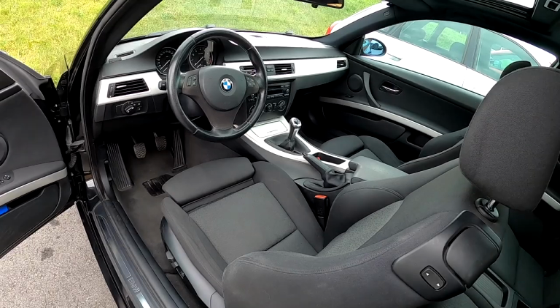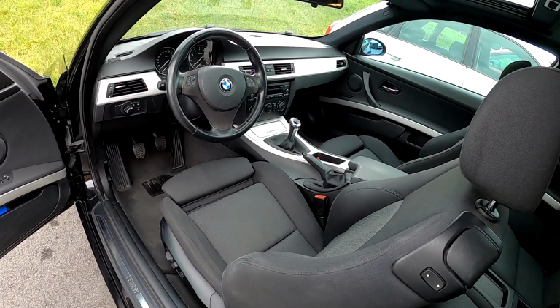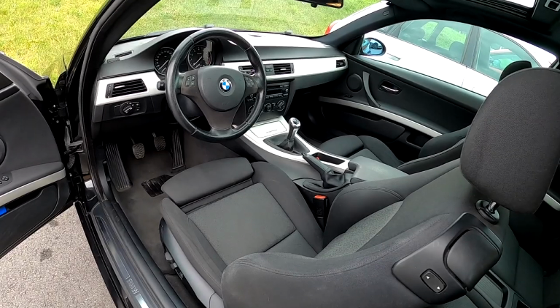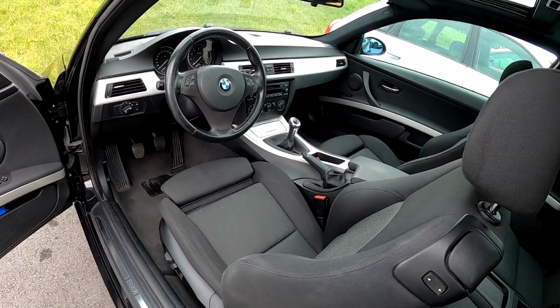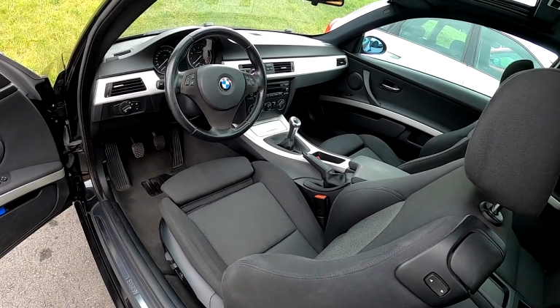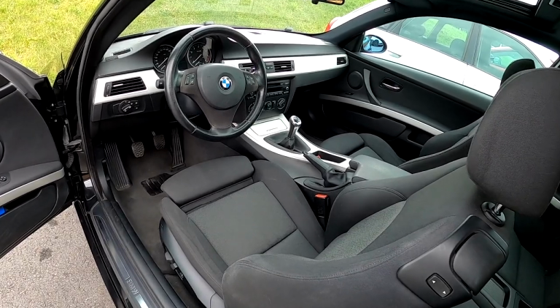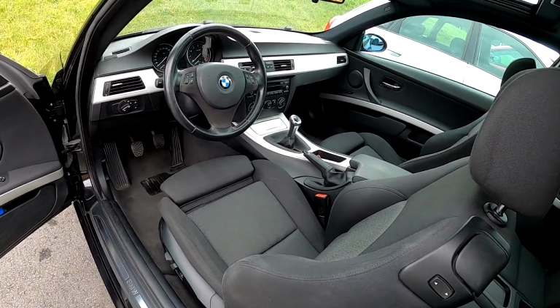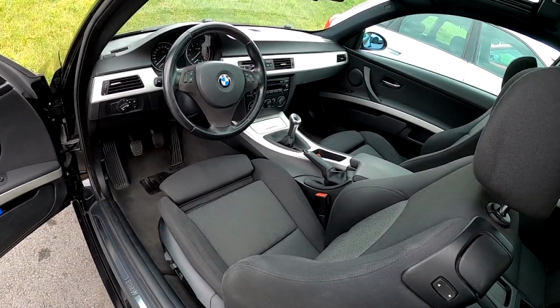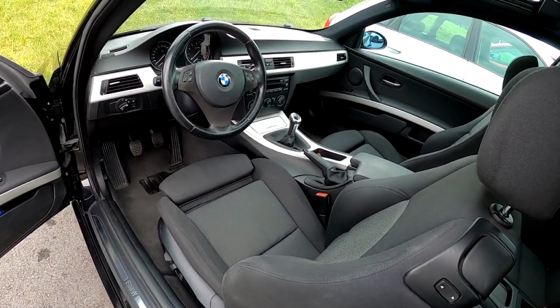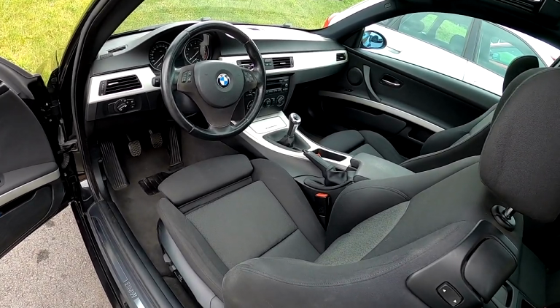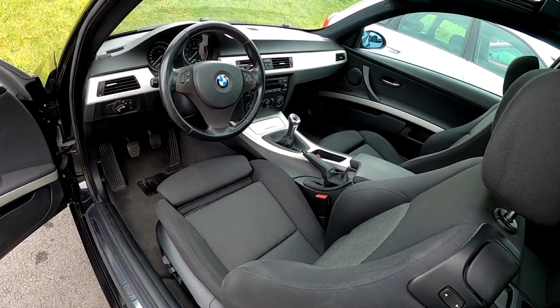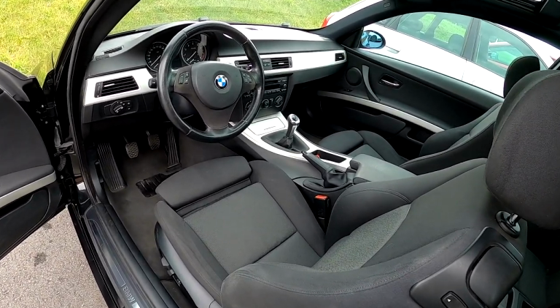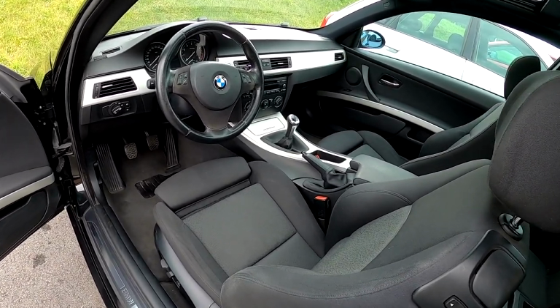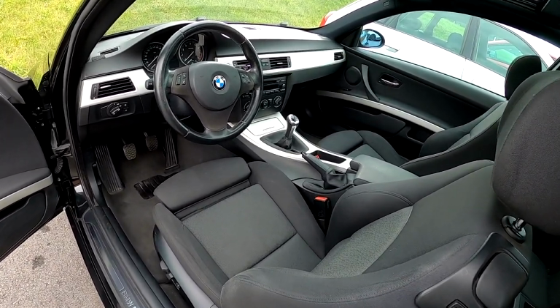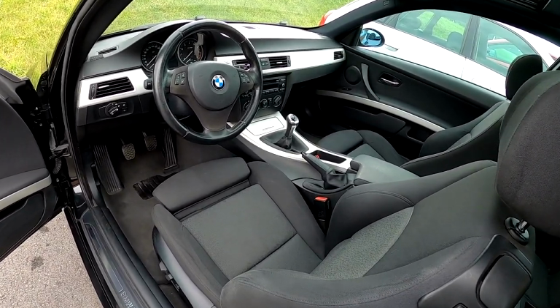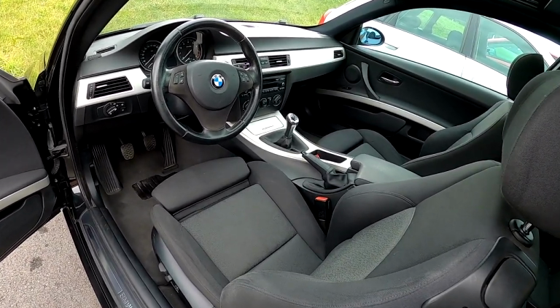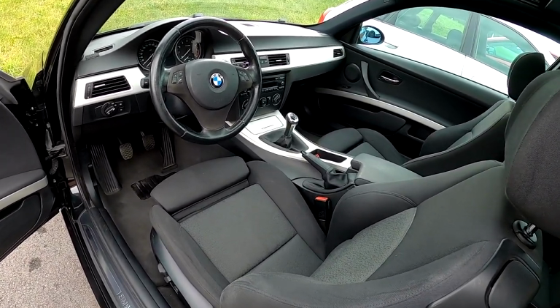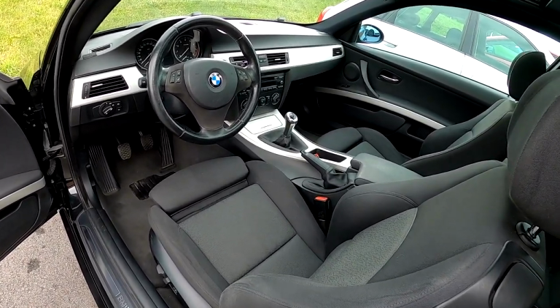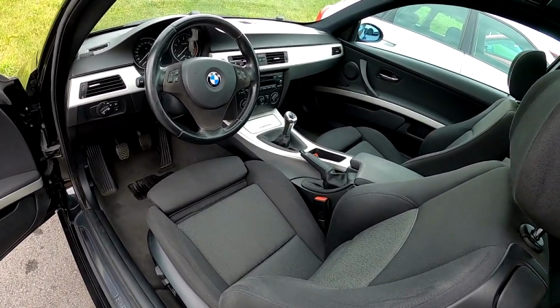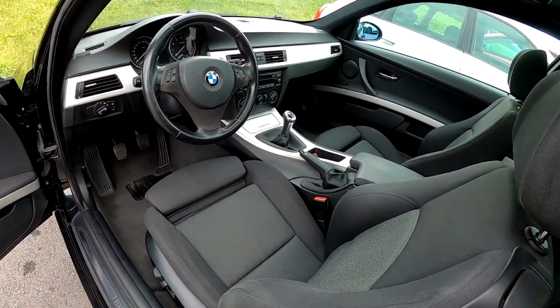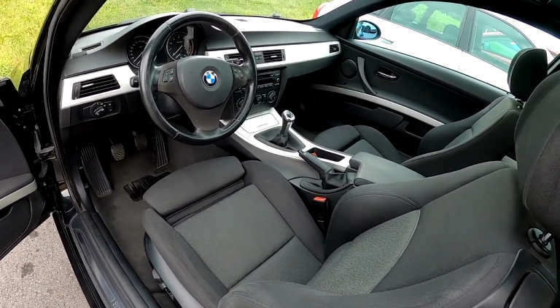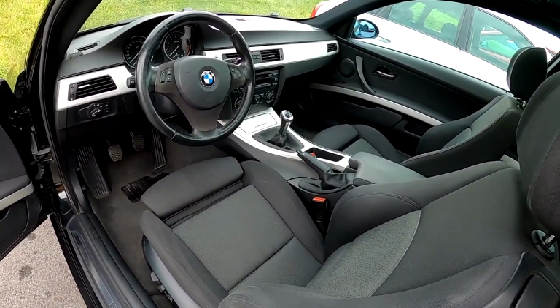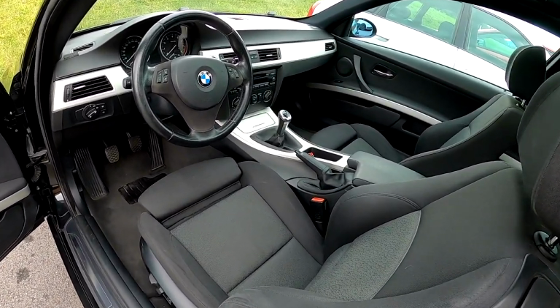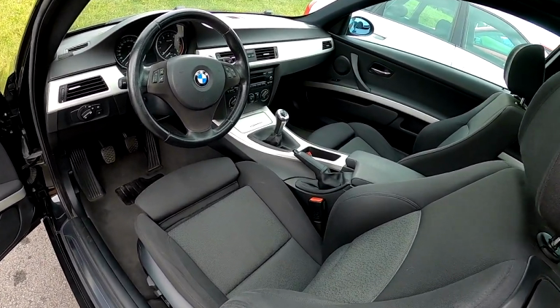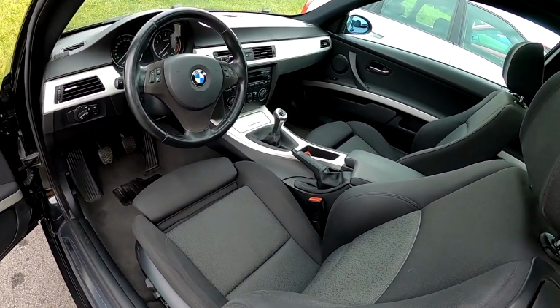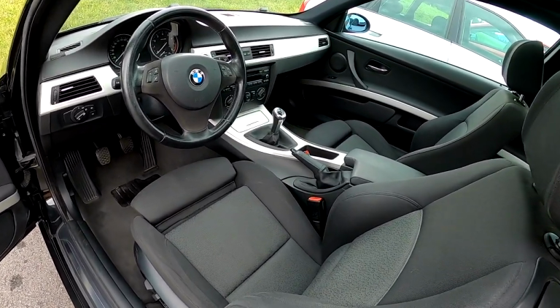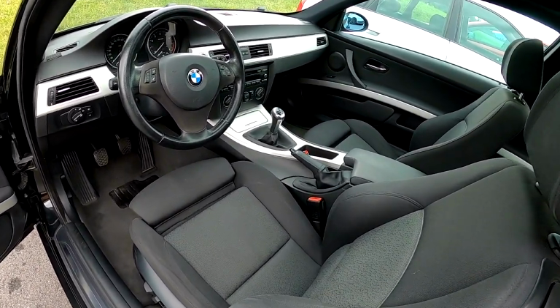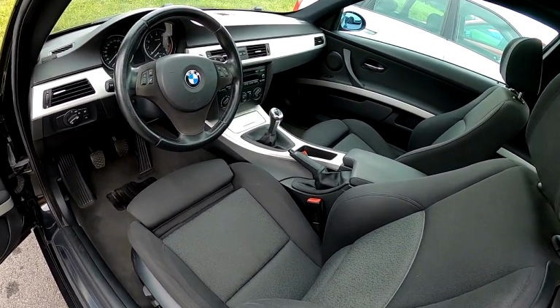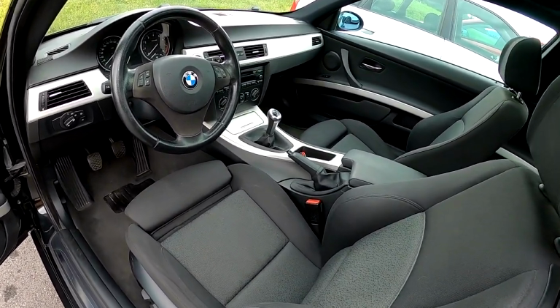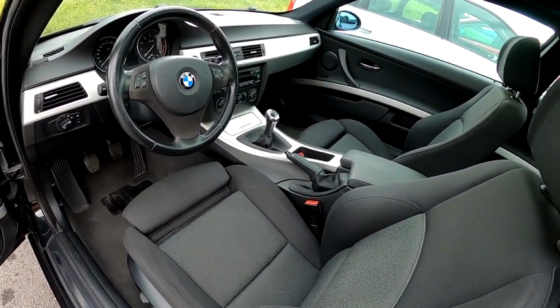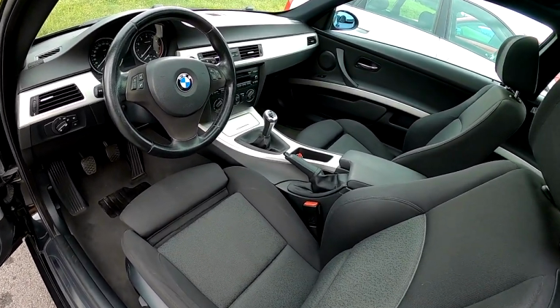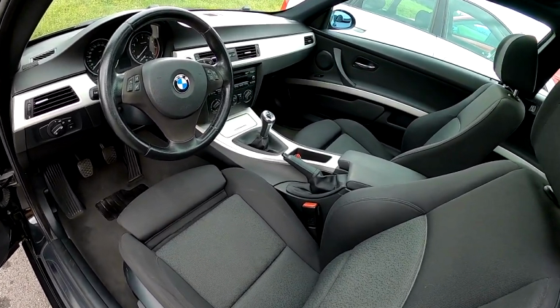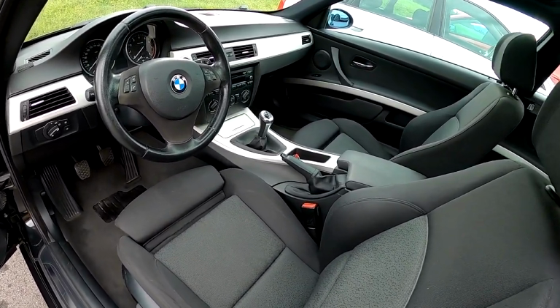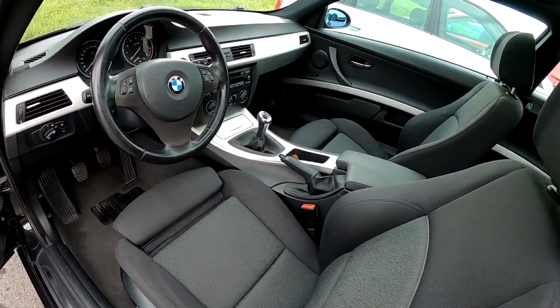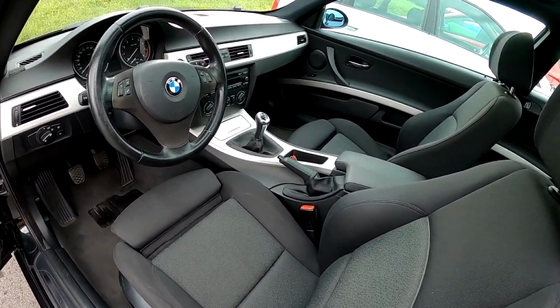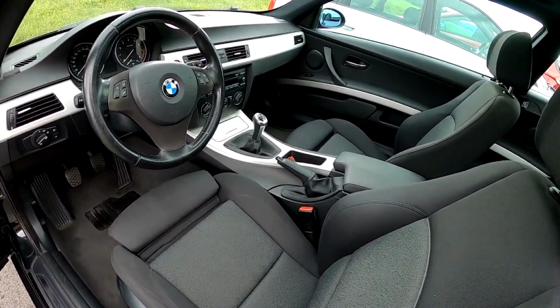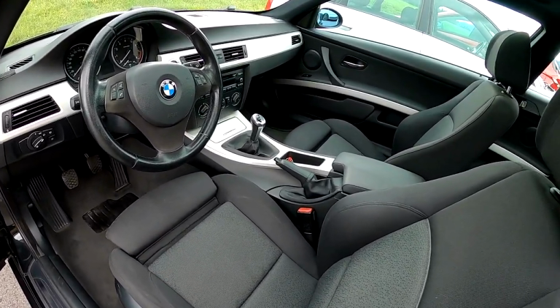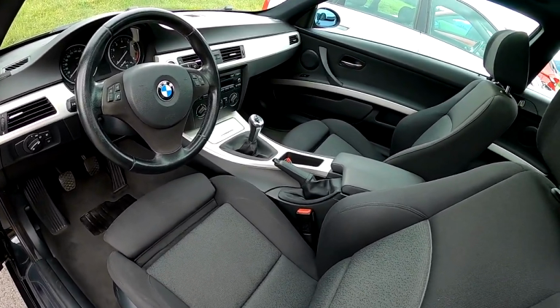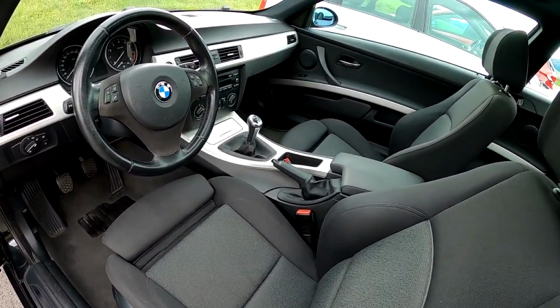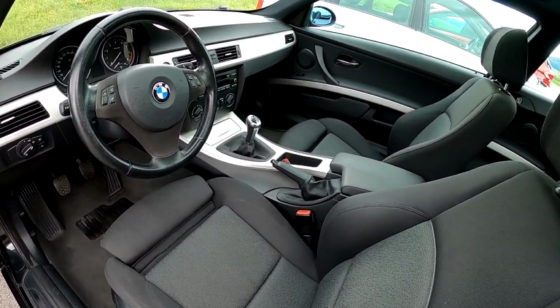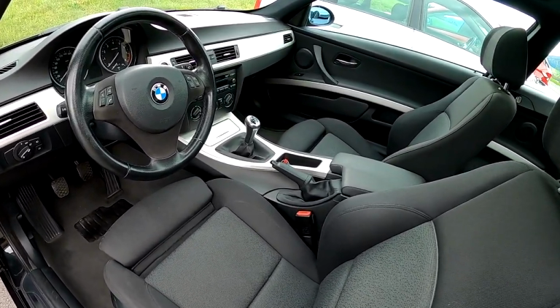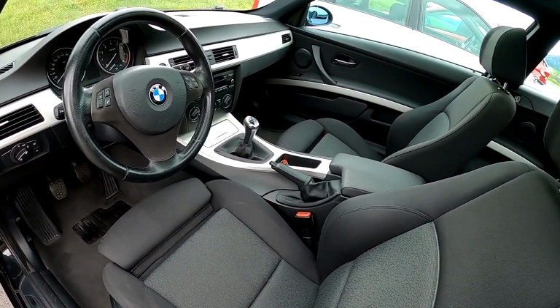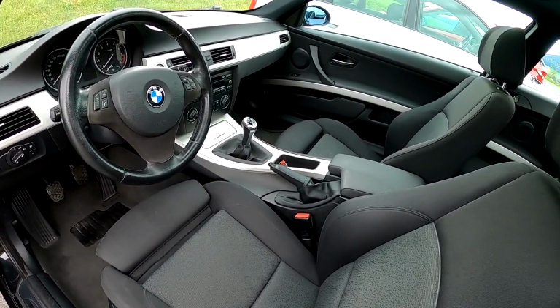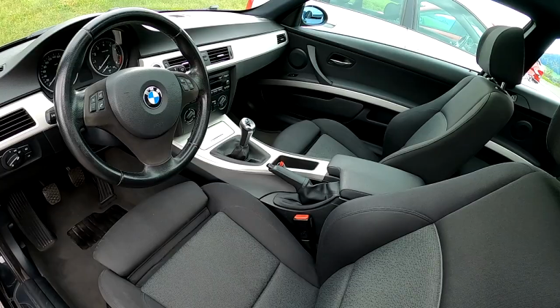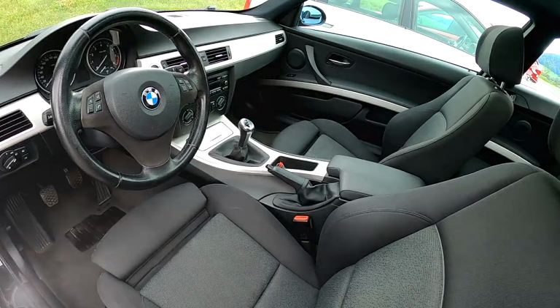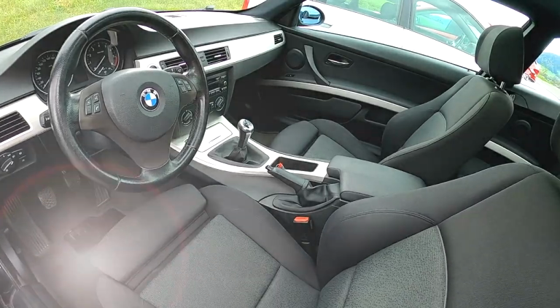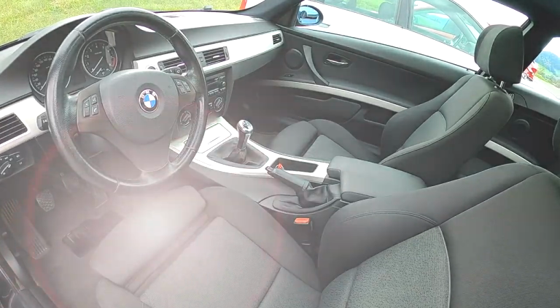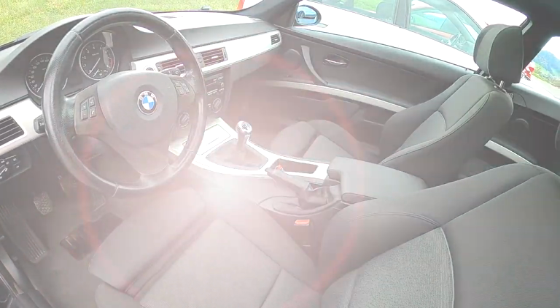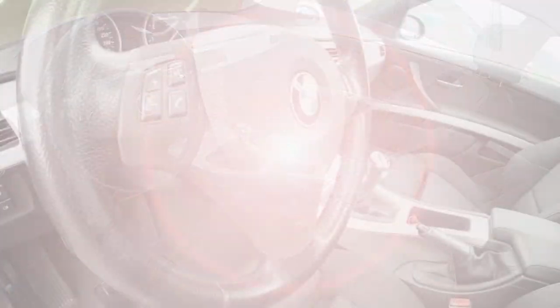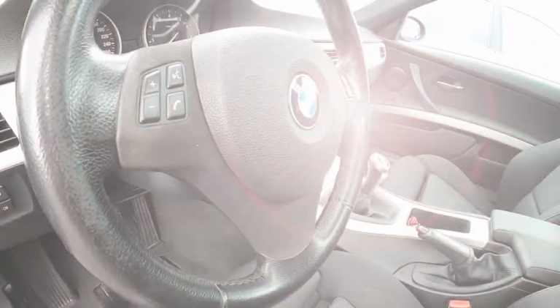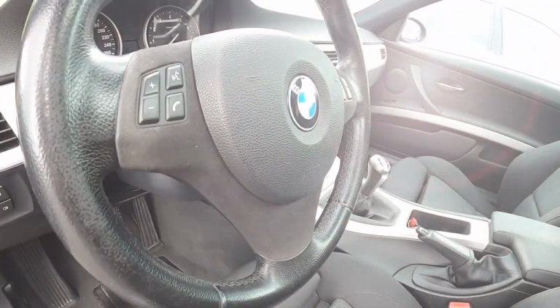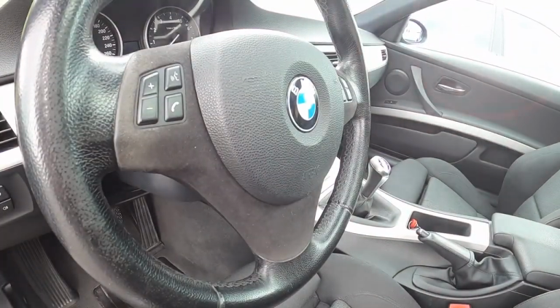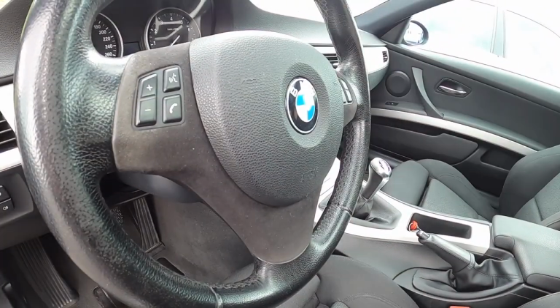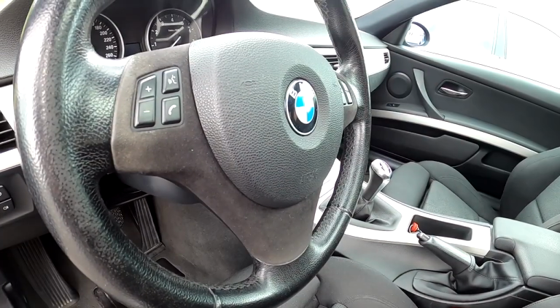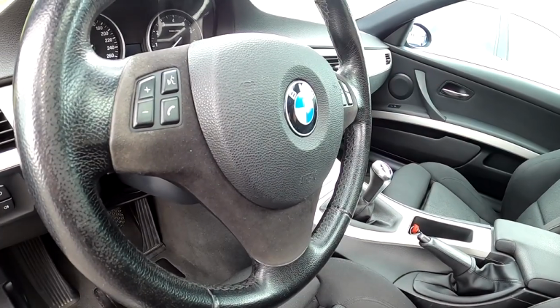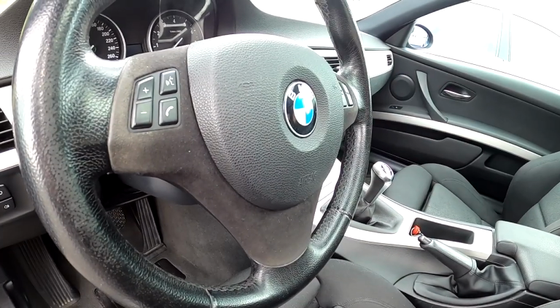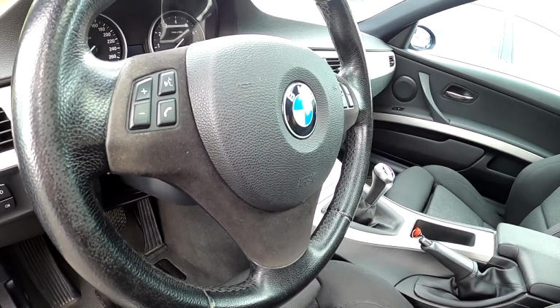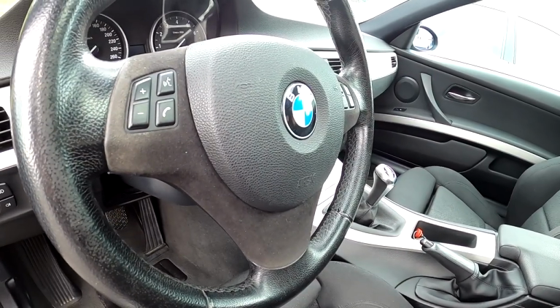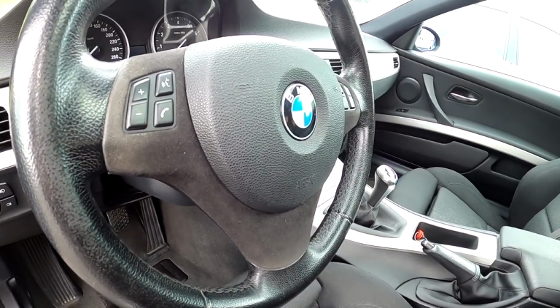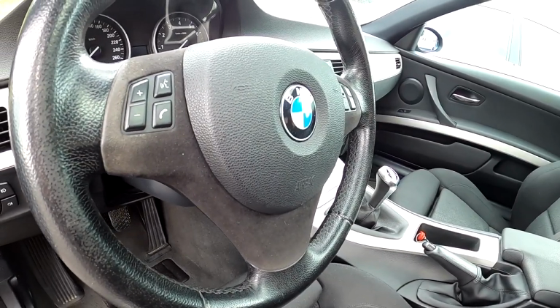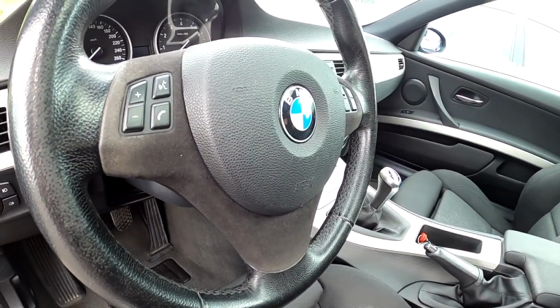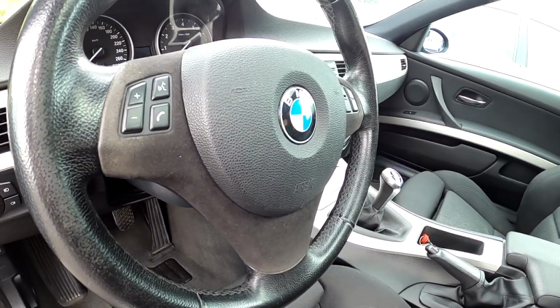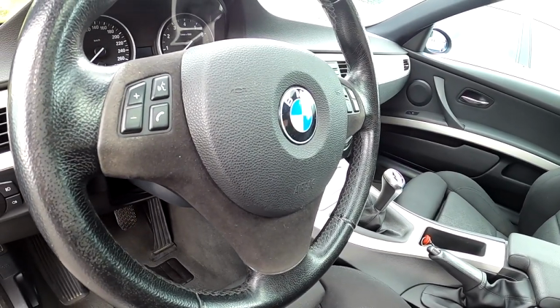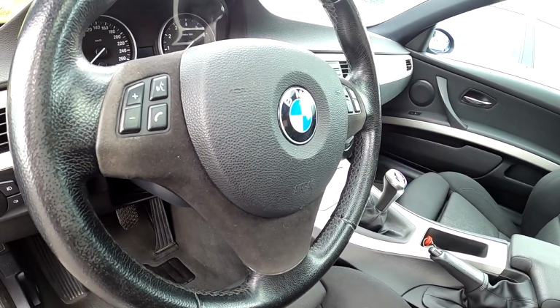In this video you can see how I changed the look of the interior trims of my E-Series BMW and how you can do it.